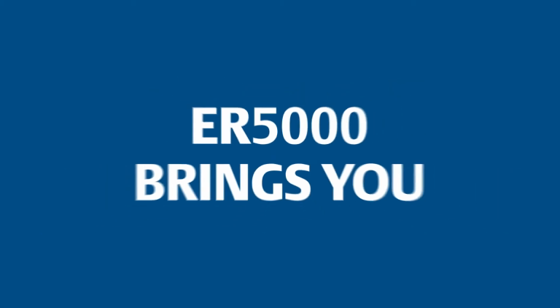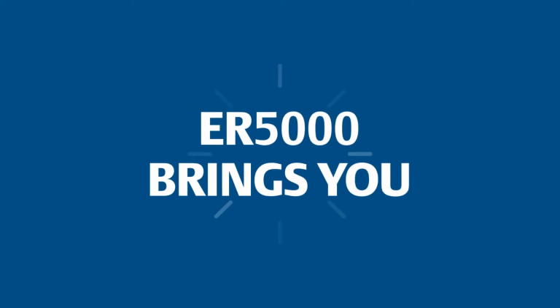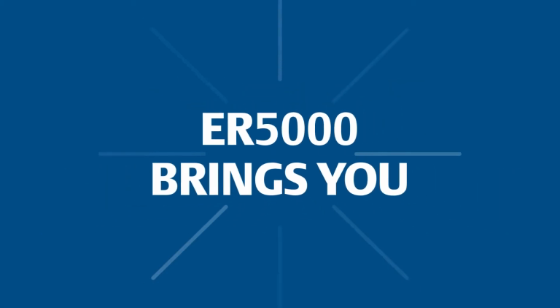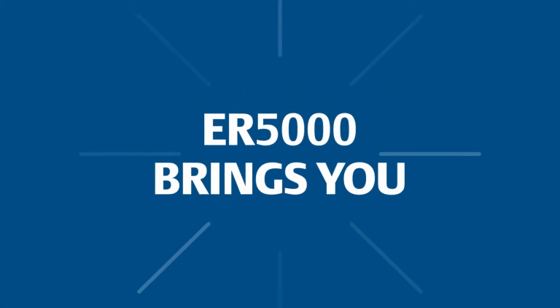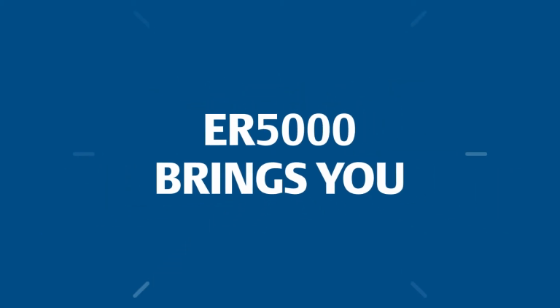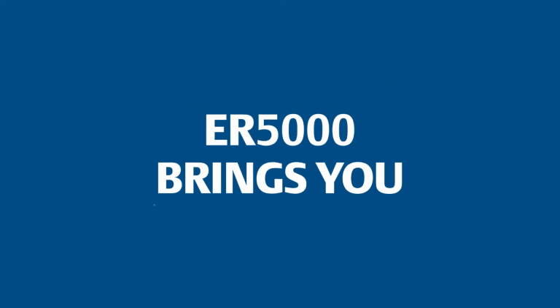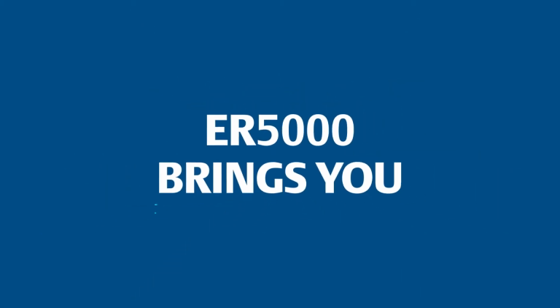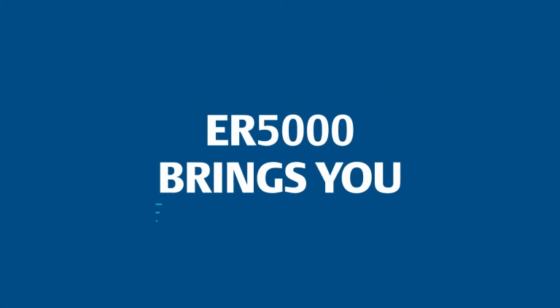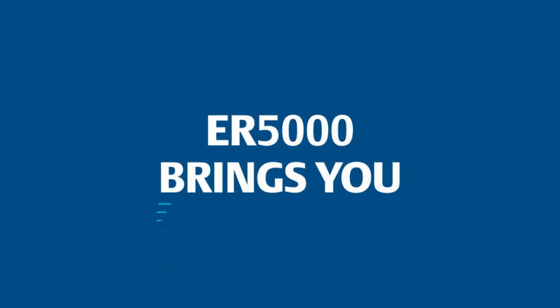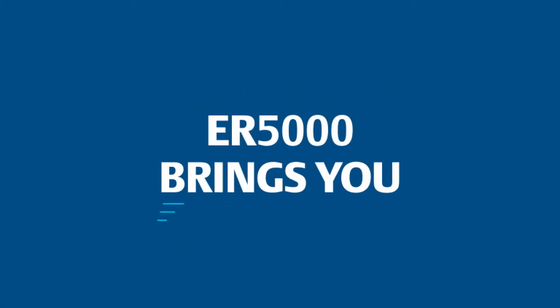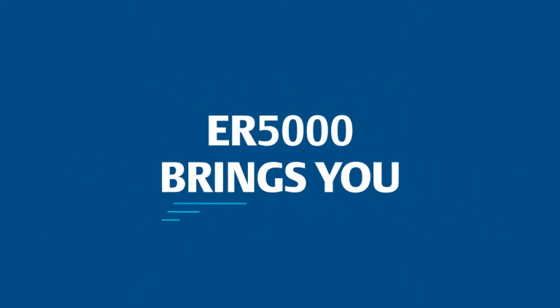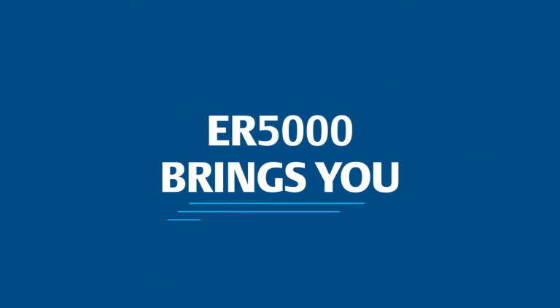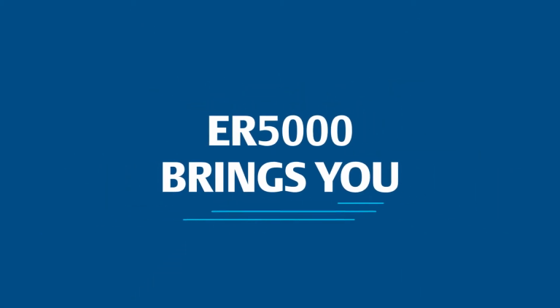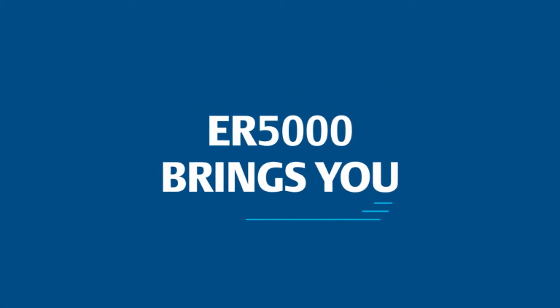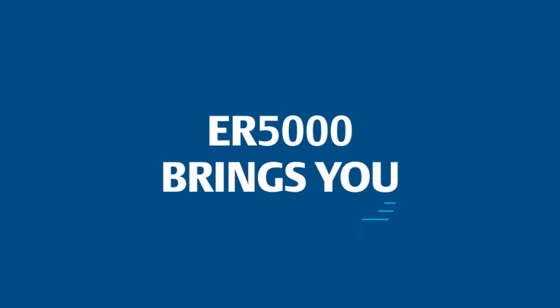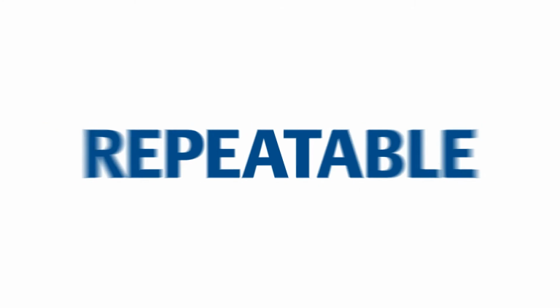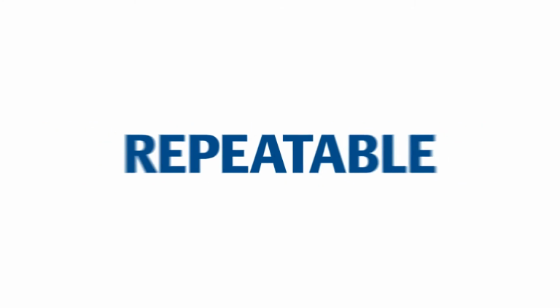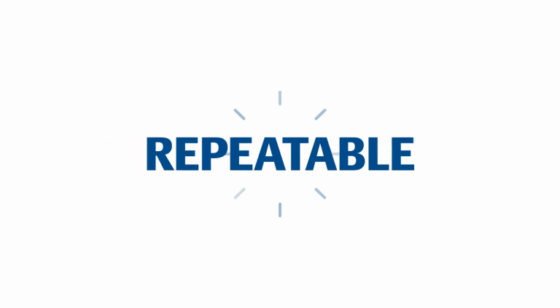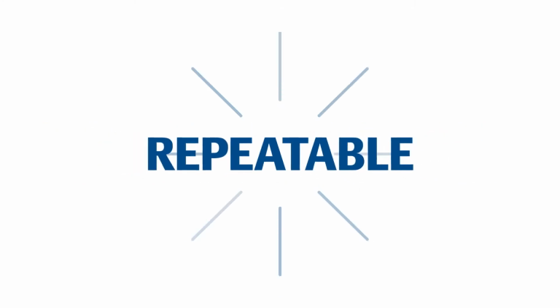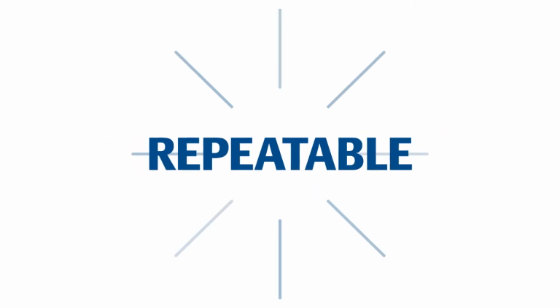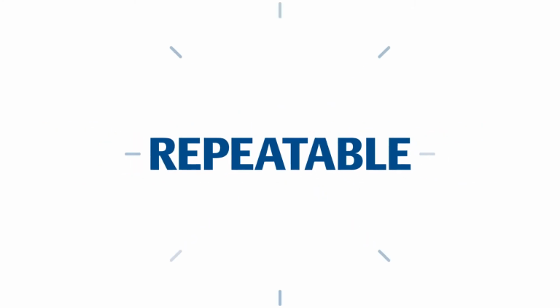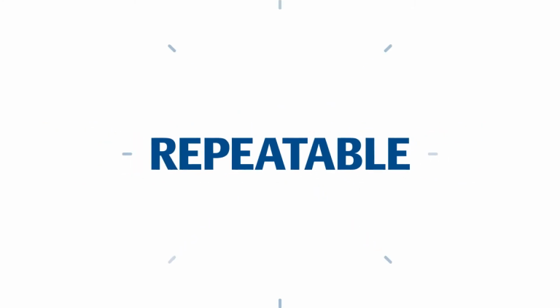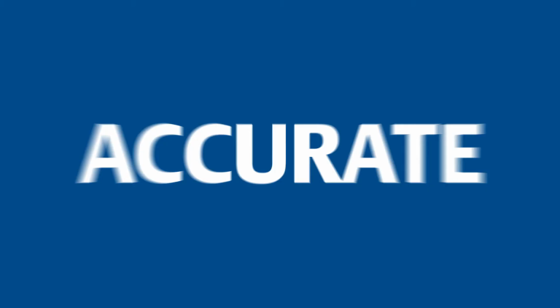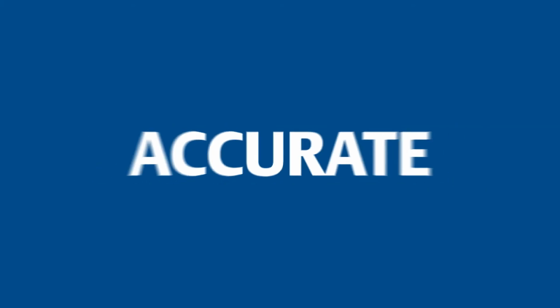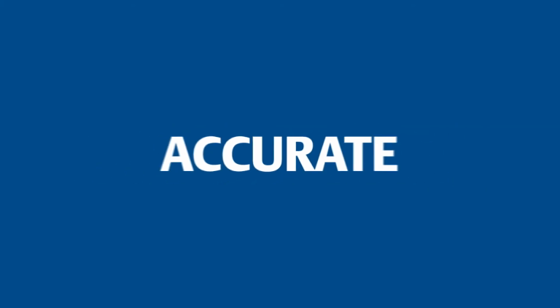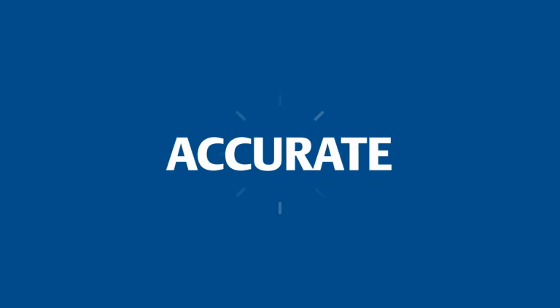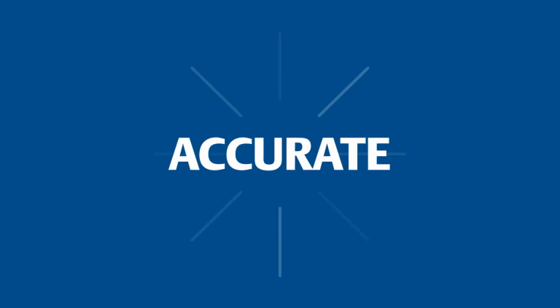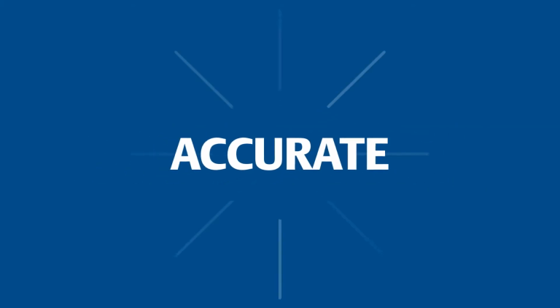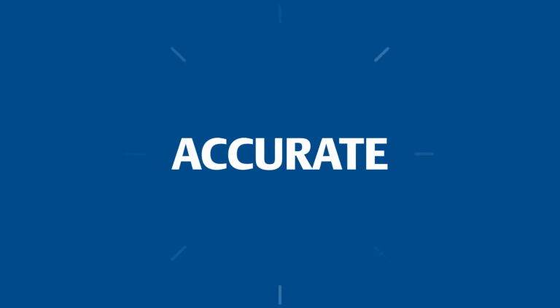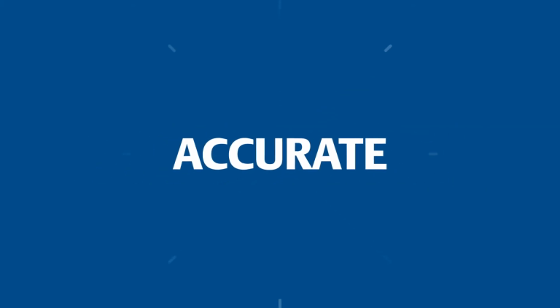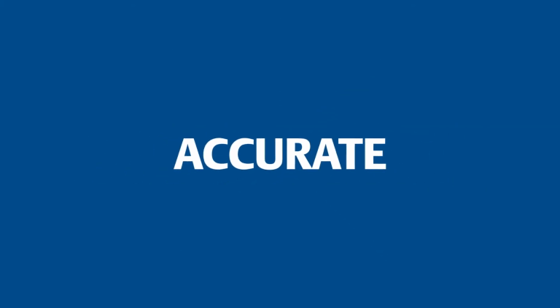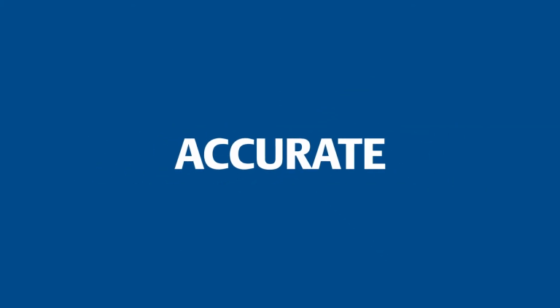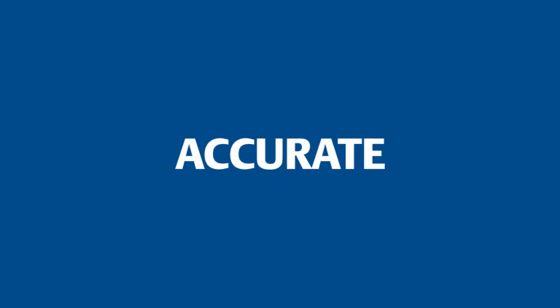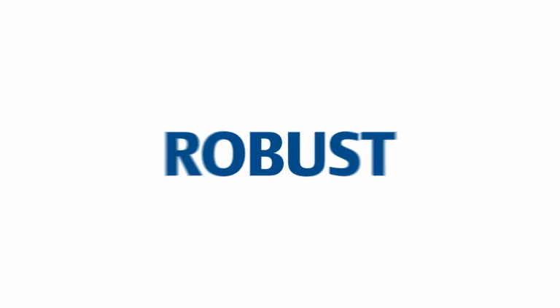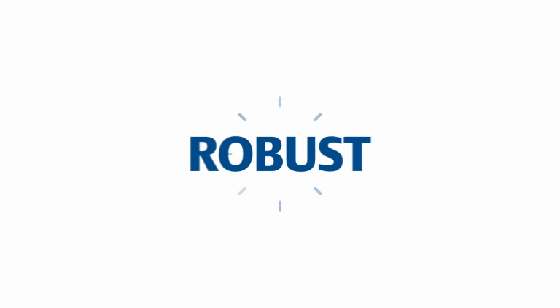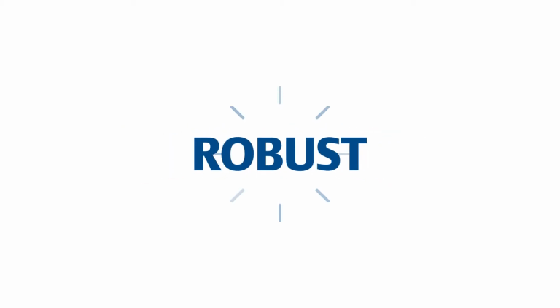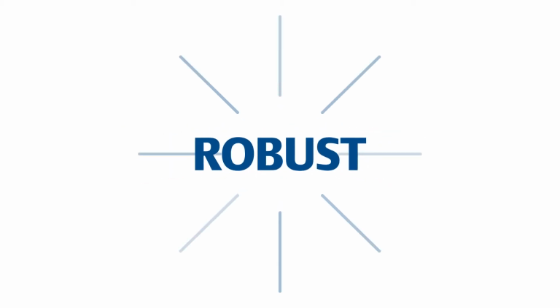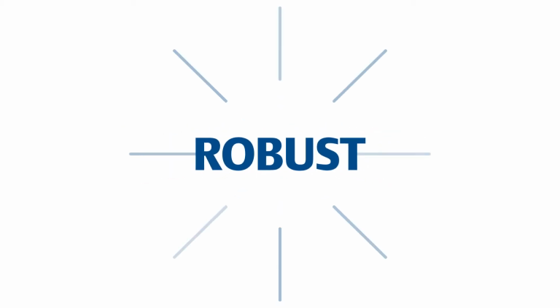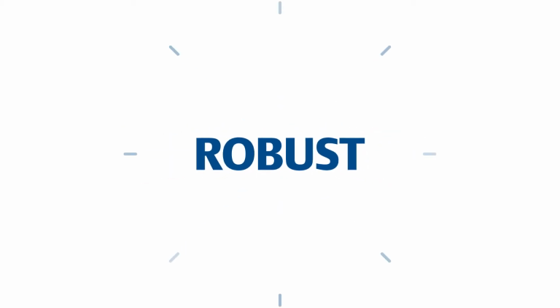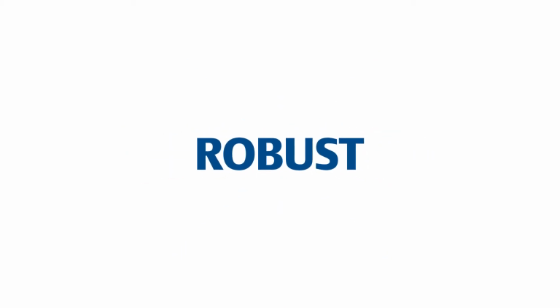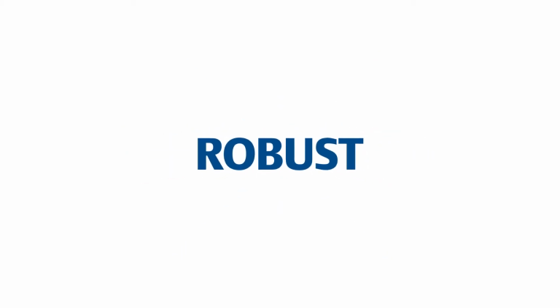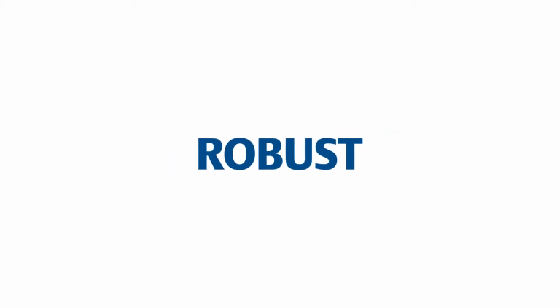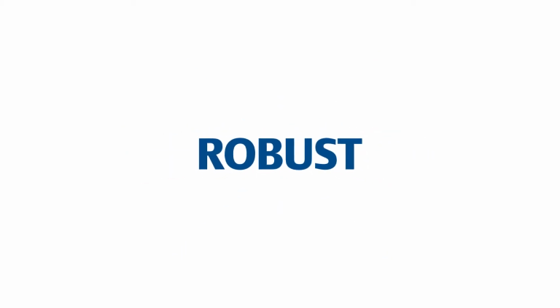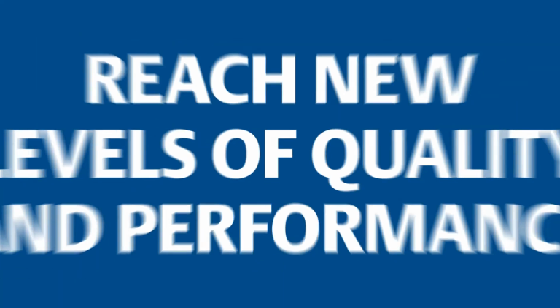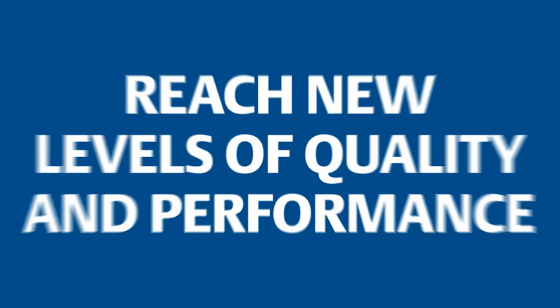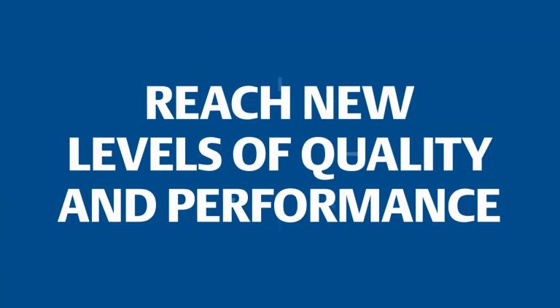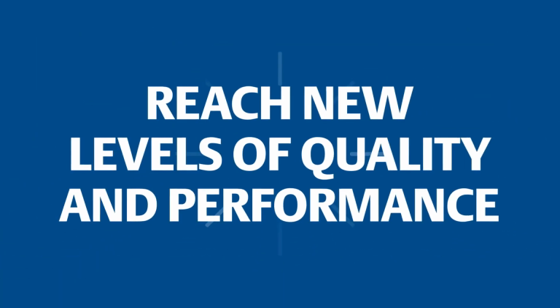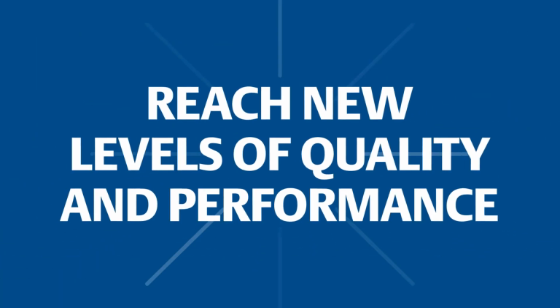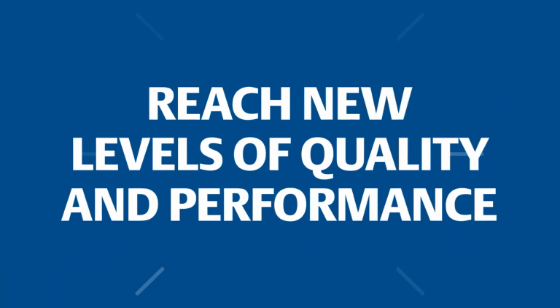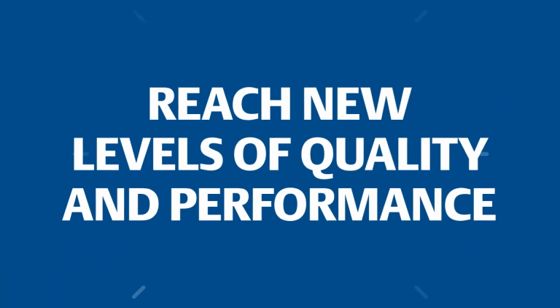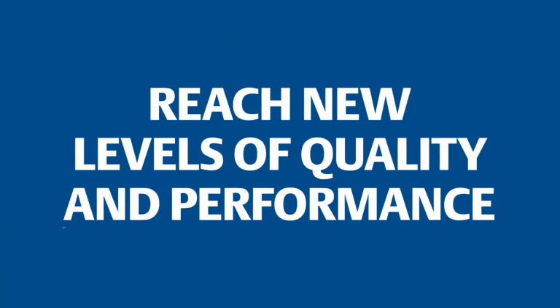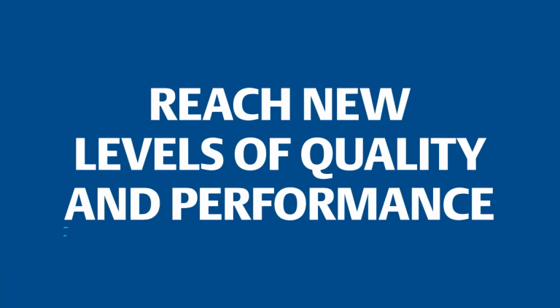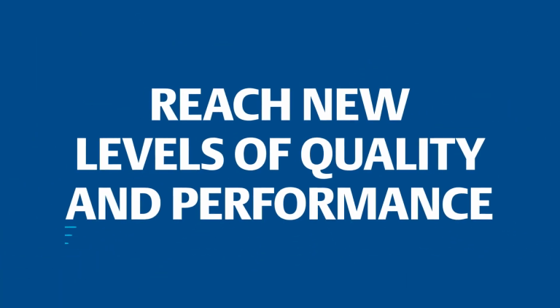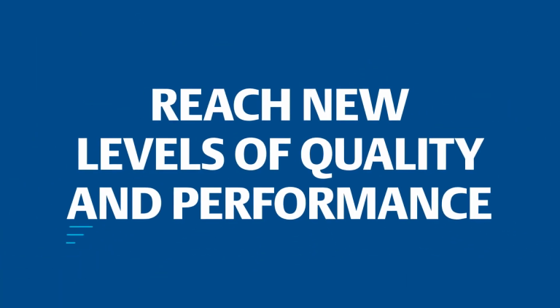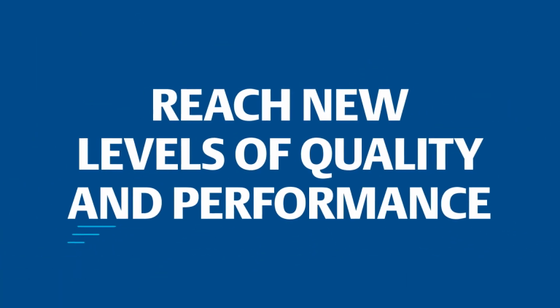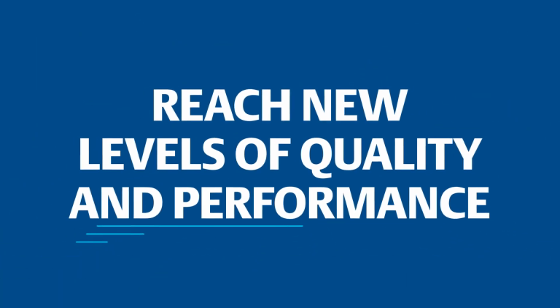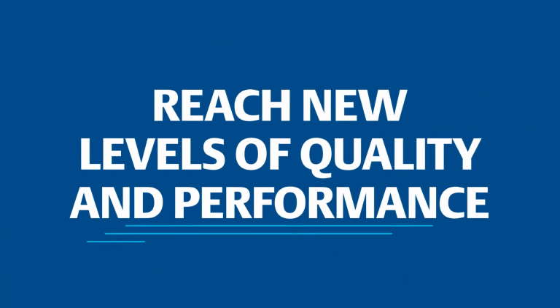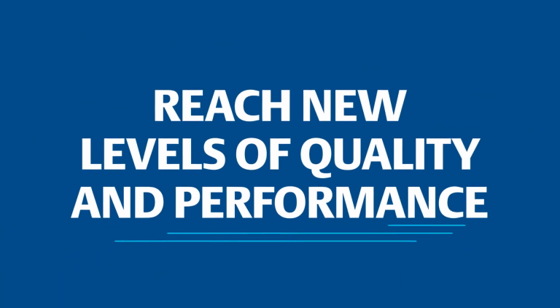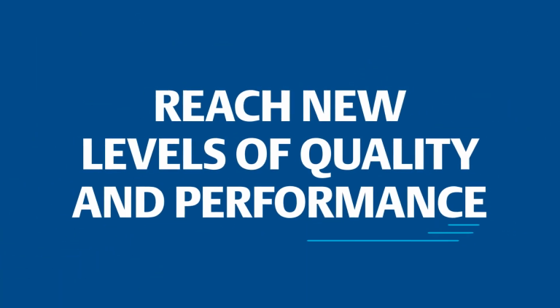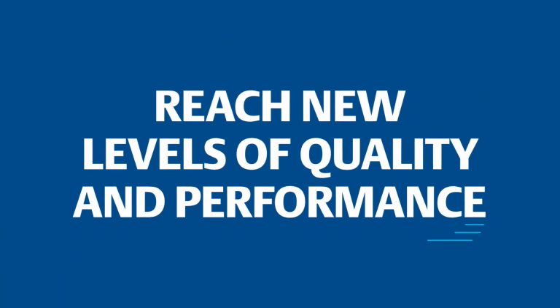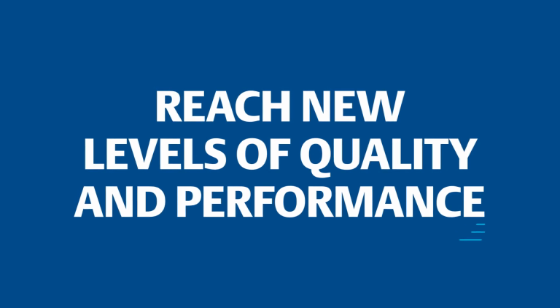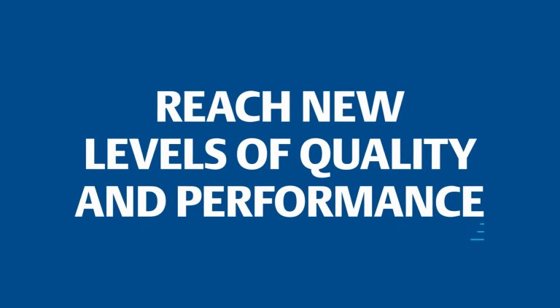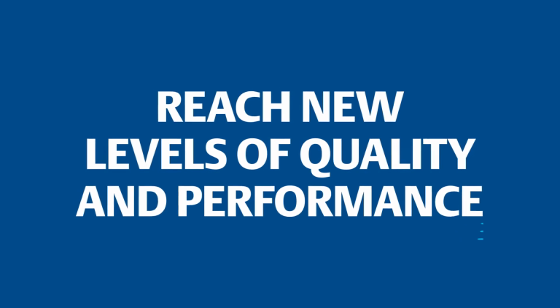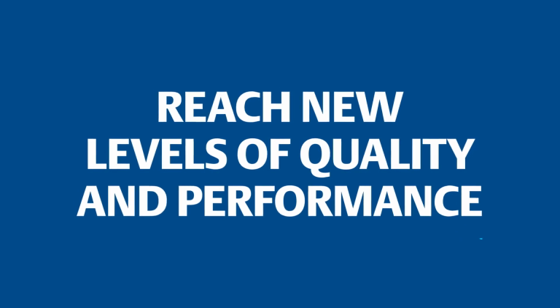The ER5000 brings you repeatable, accurate, and robust automated control to reach new levels of quality and performance.